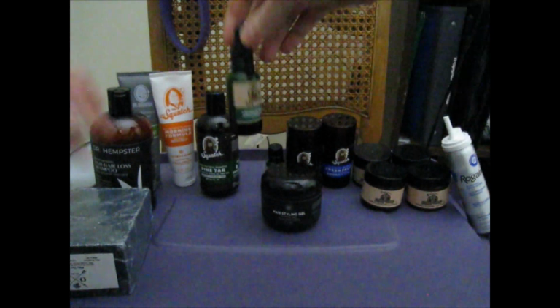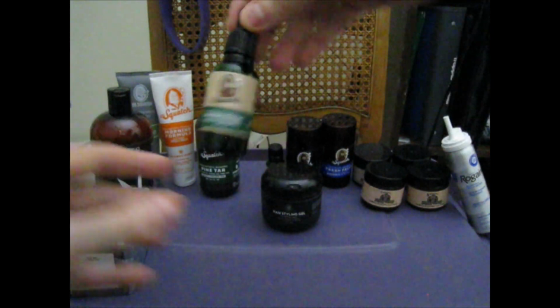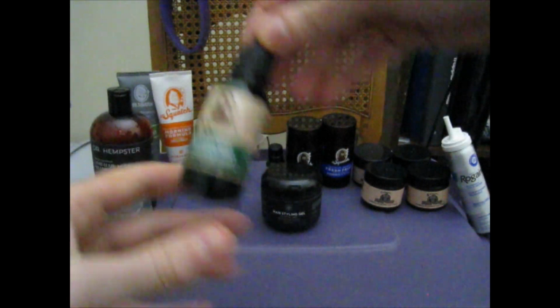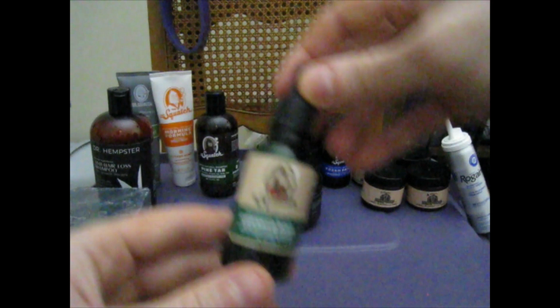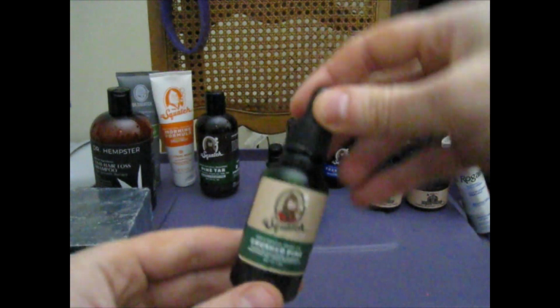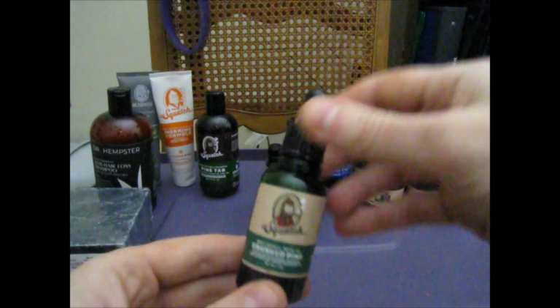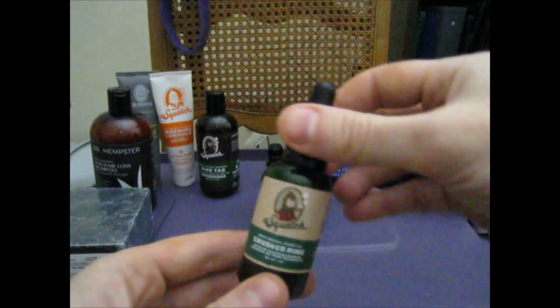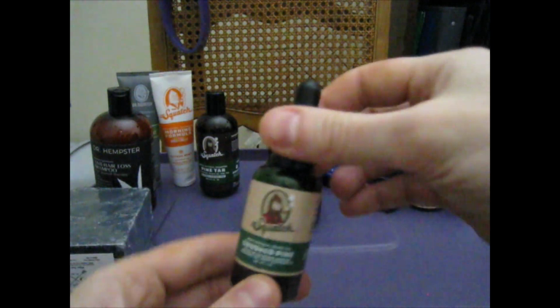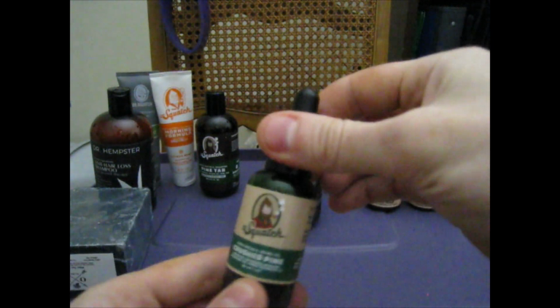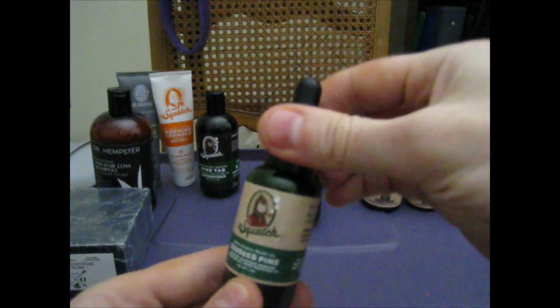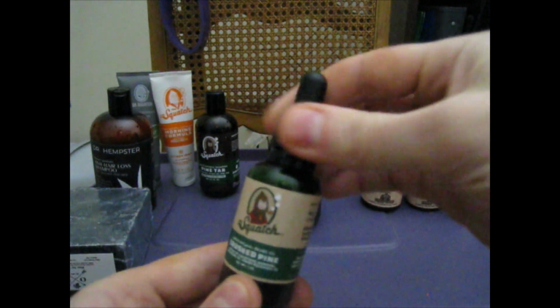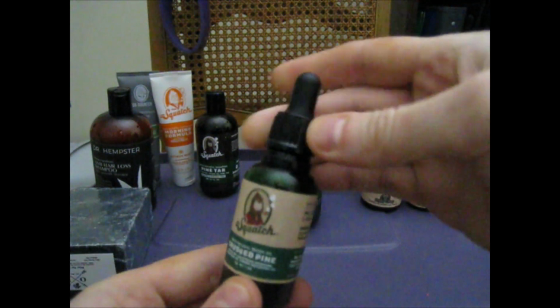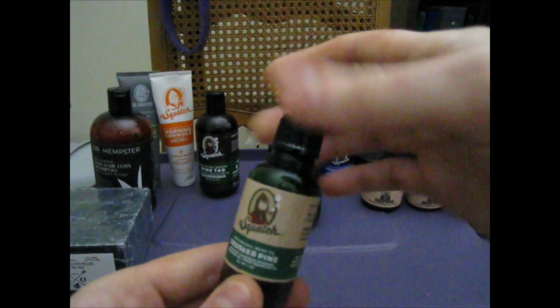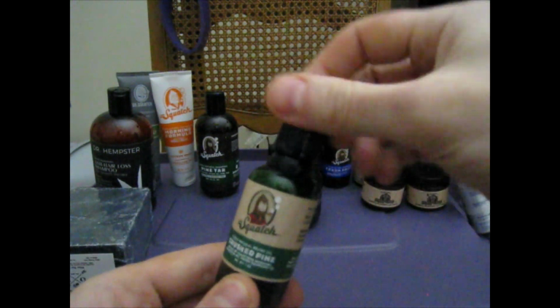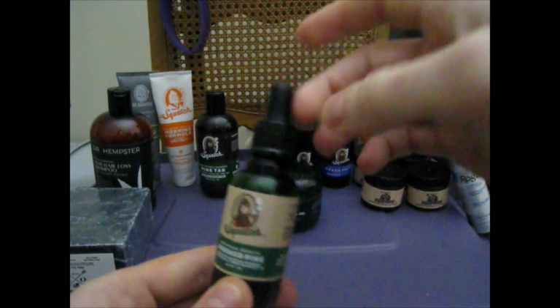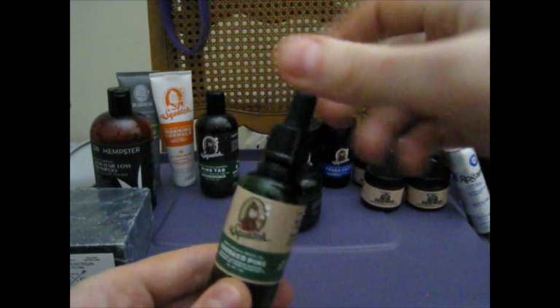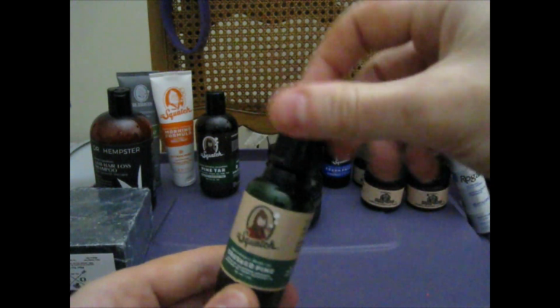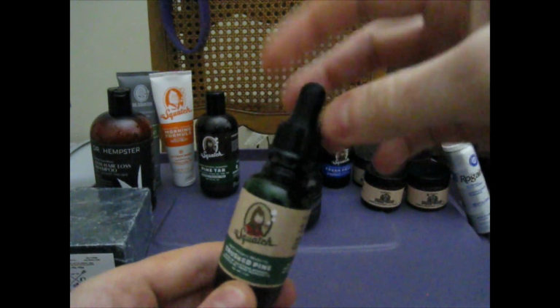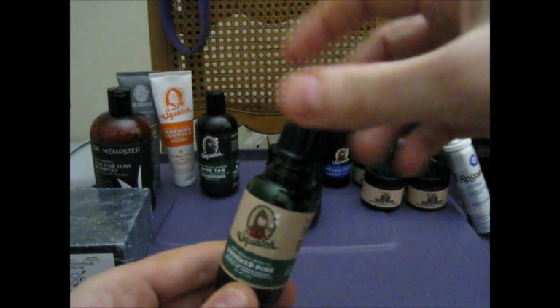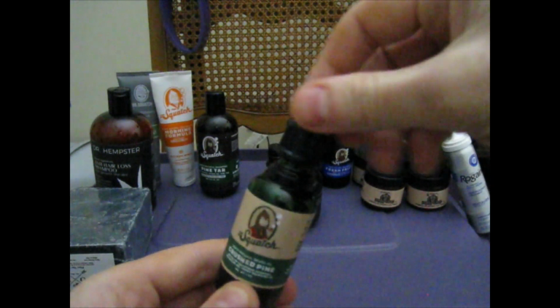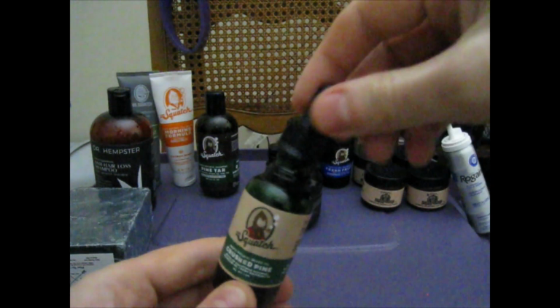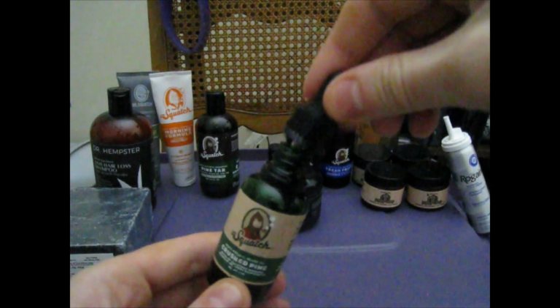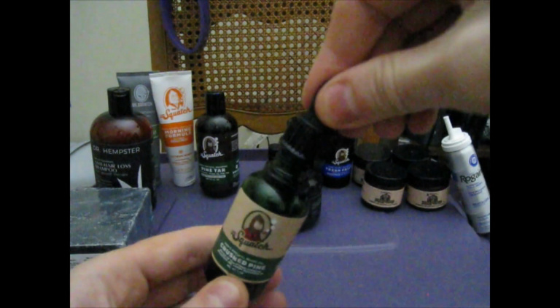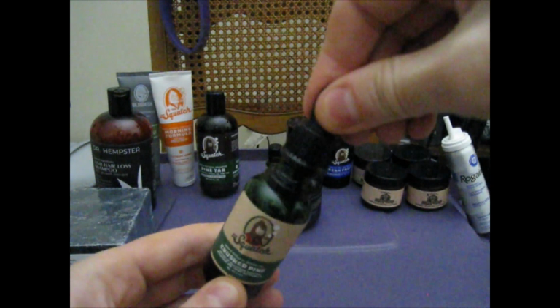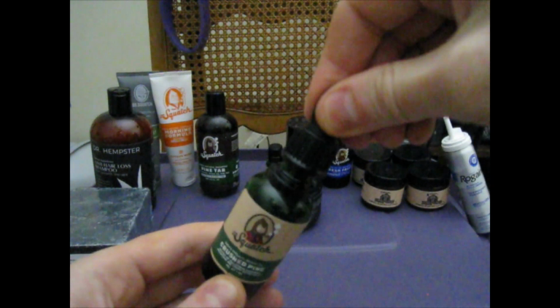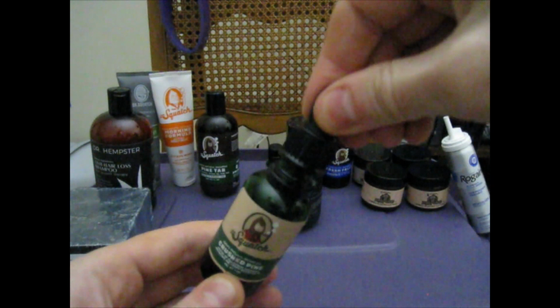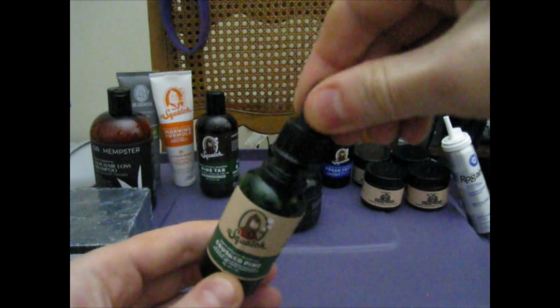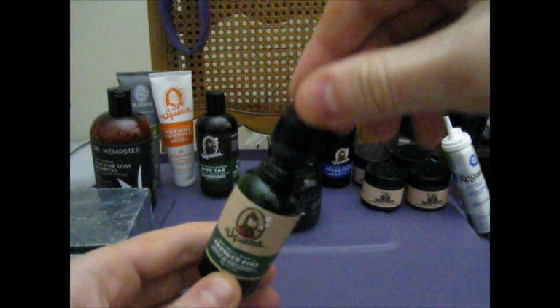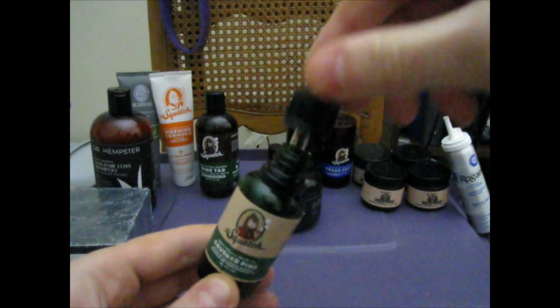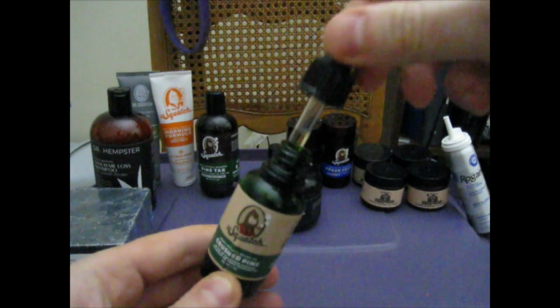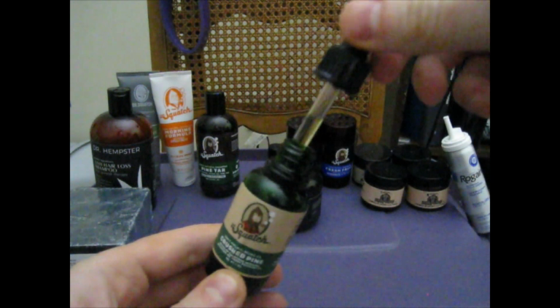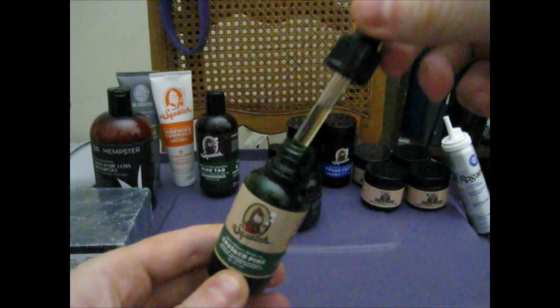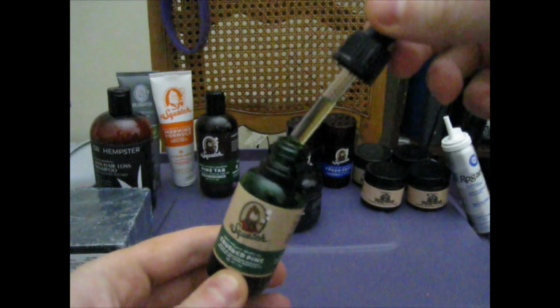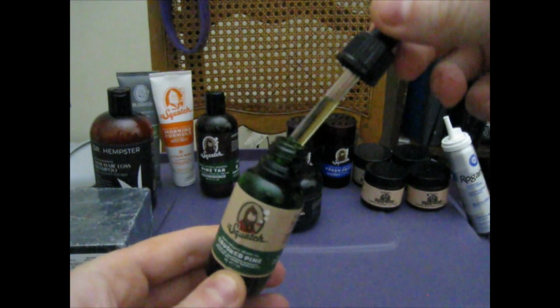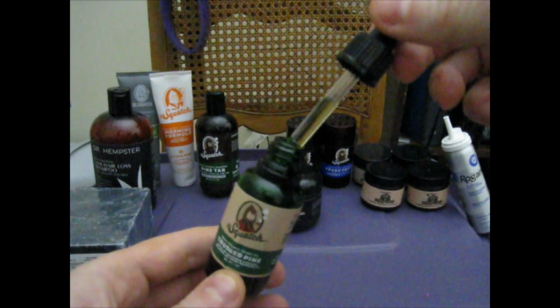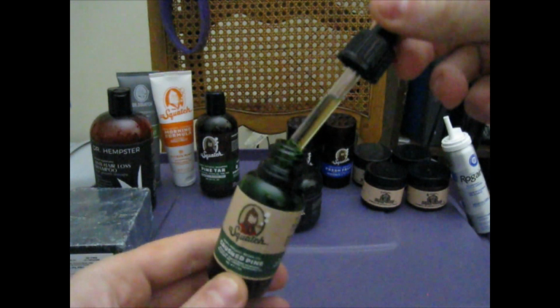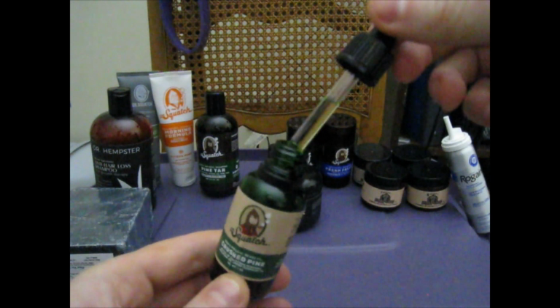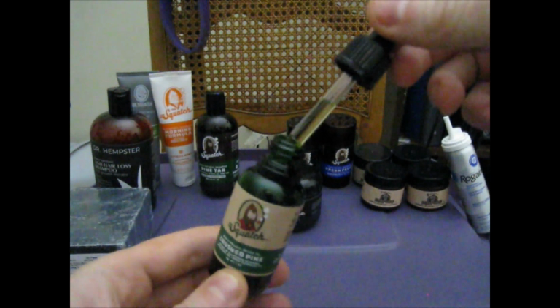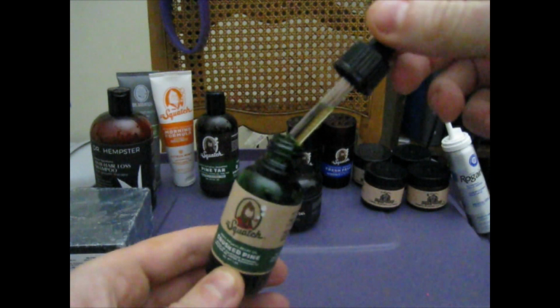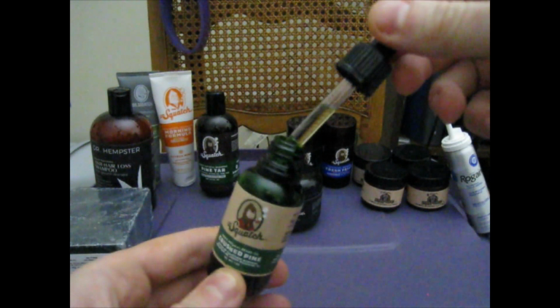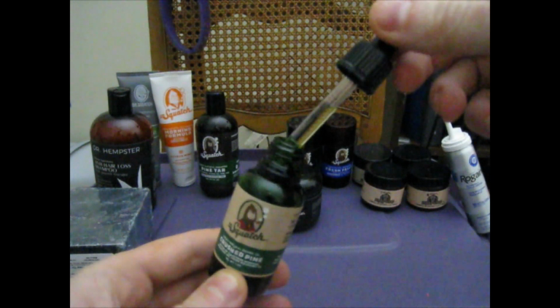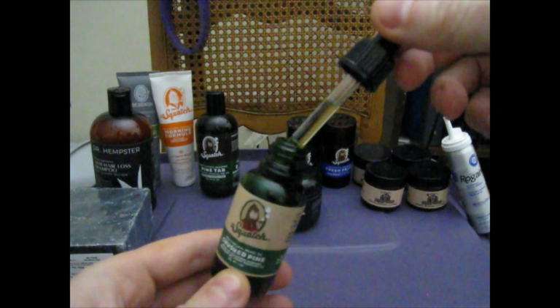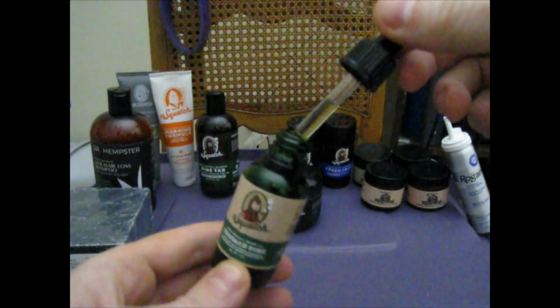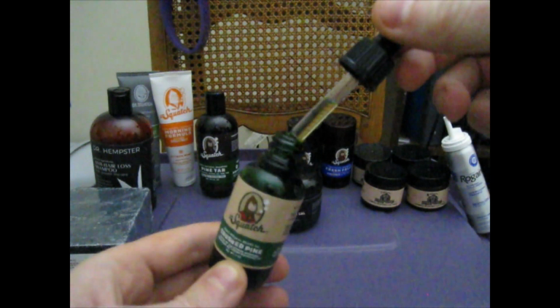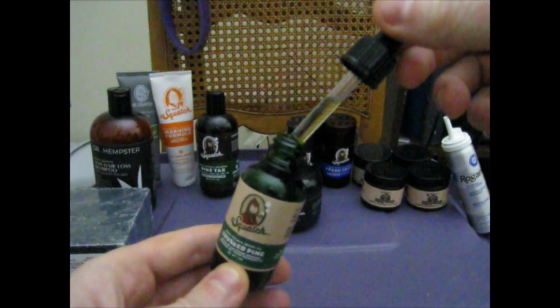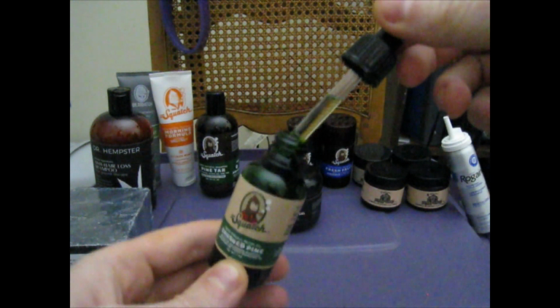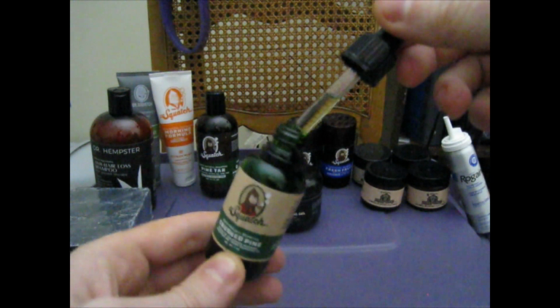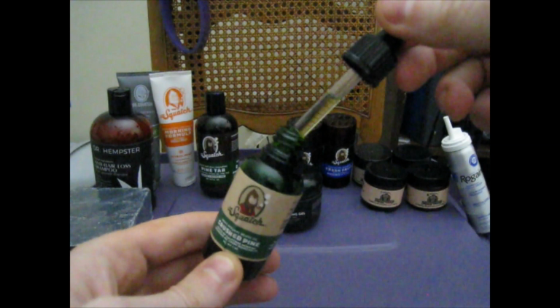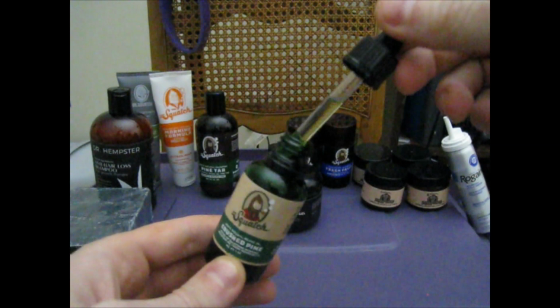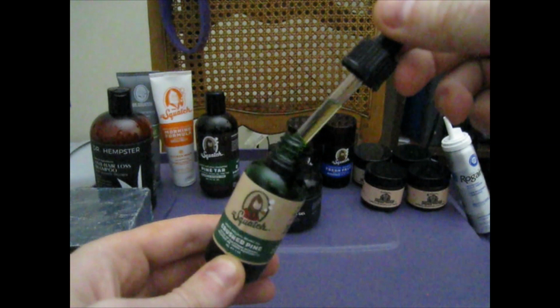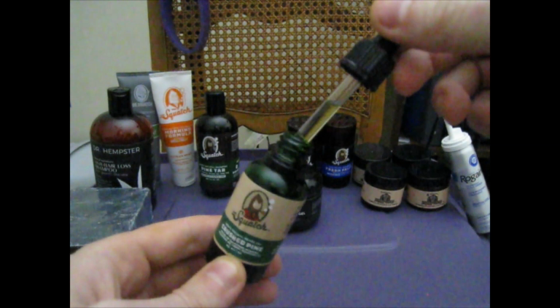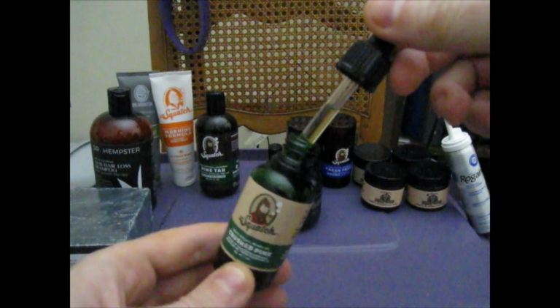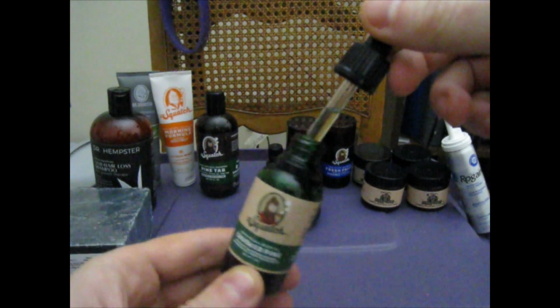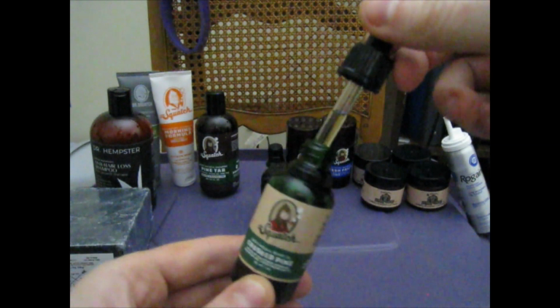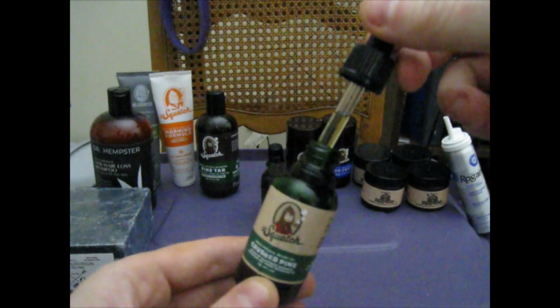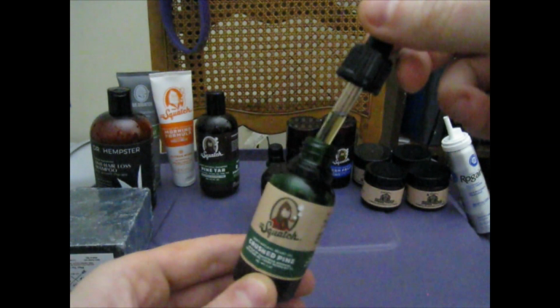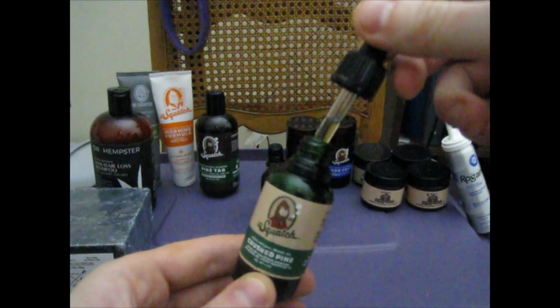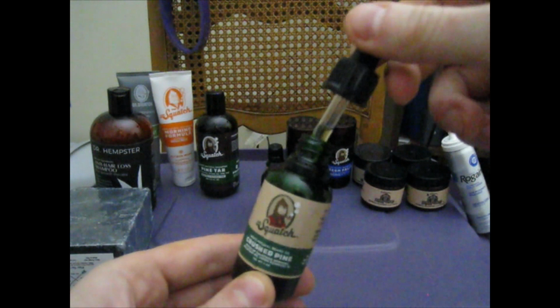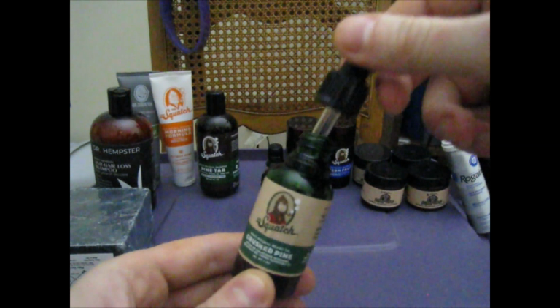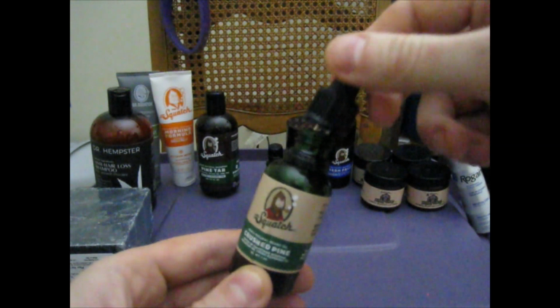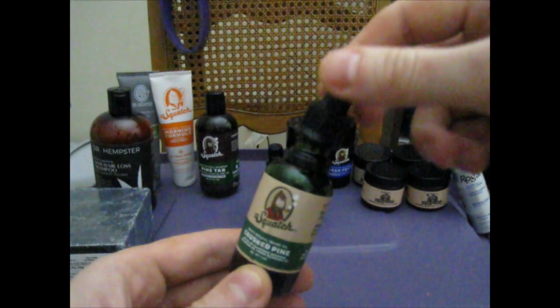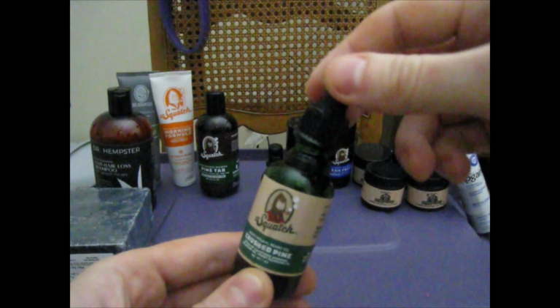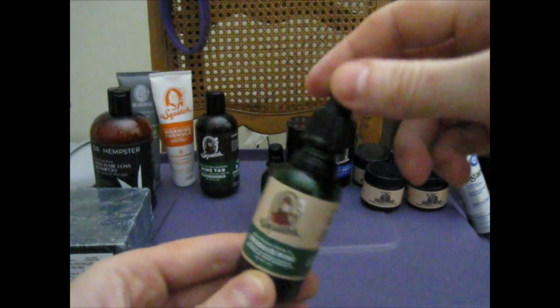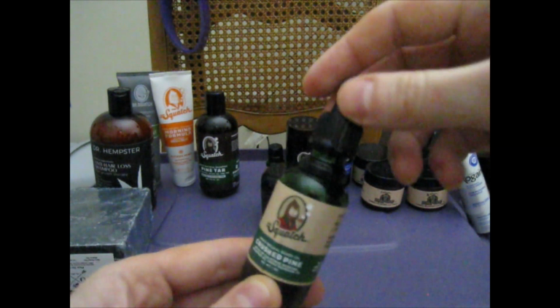Here you got your beard oil. Comes in a dispenser like this. Put a few drops on your beard and rub it in with your fingers or whatever.